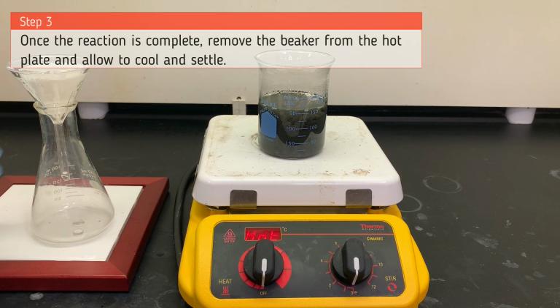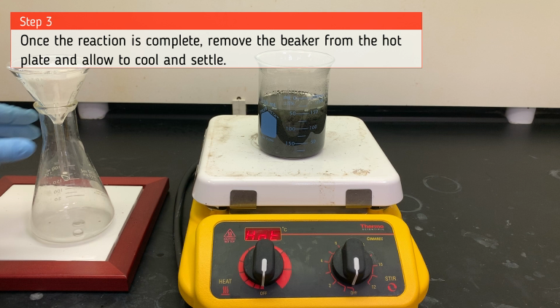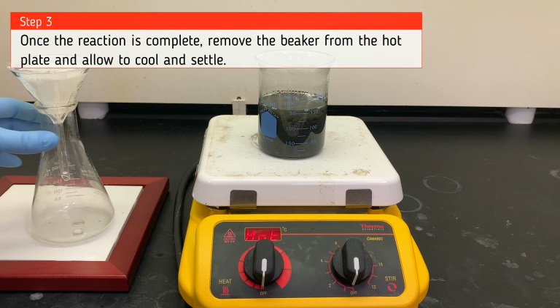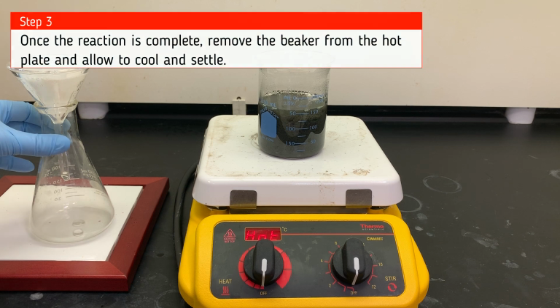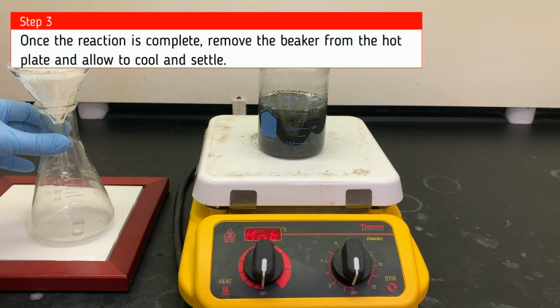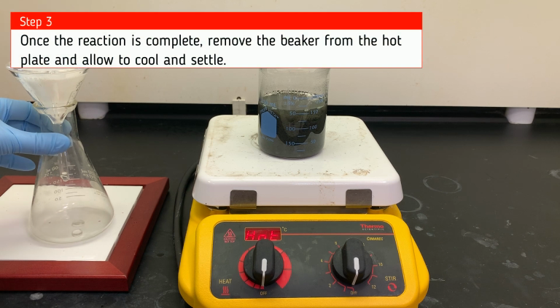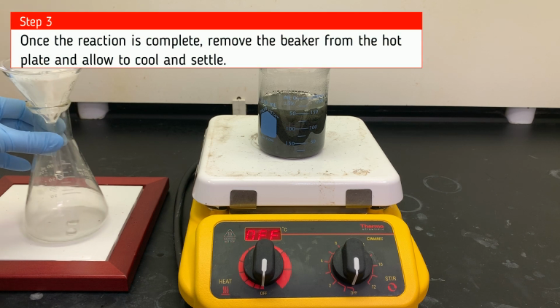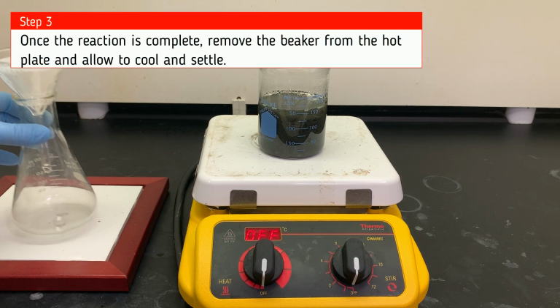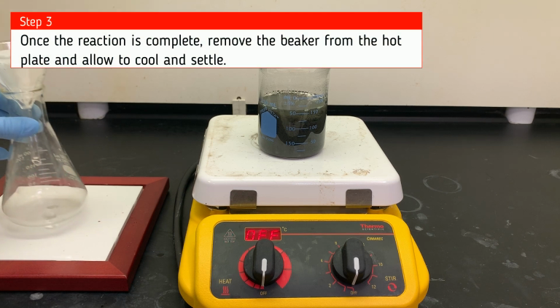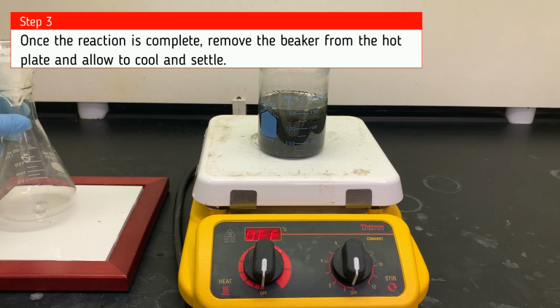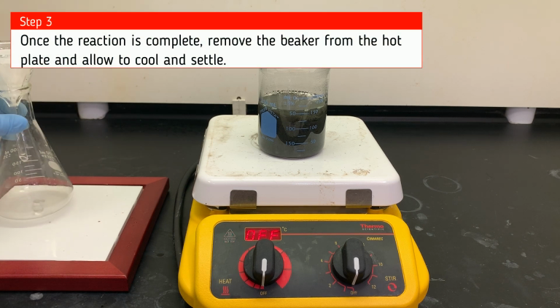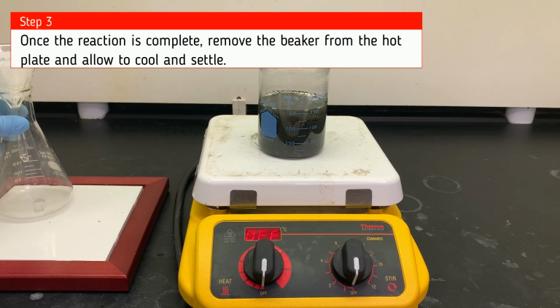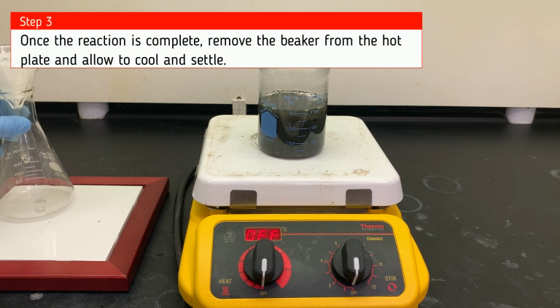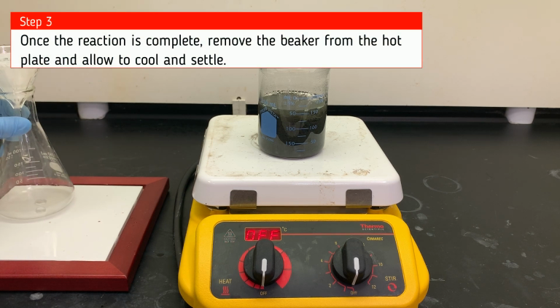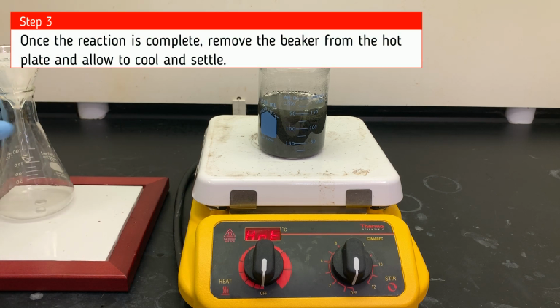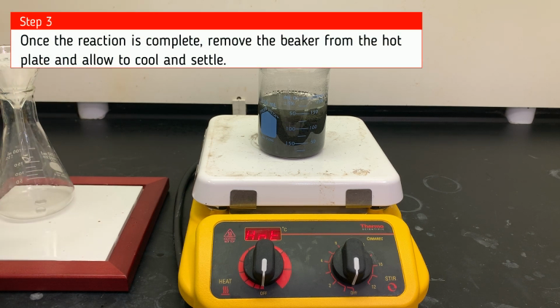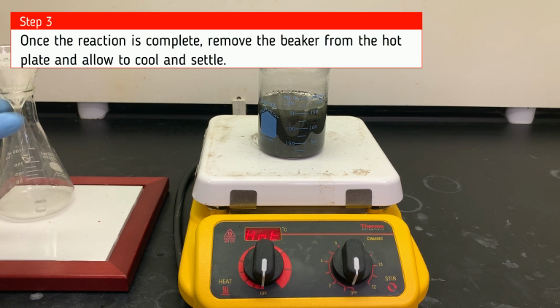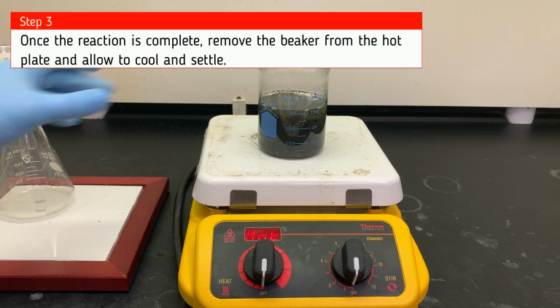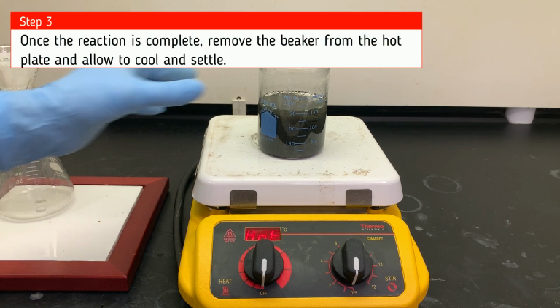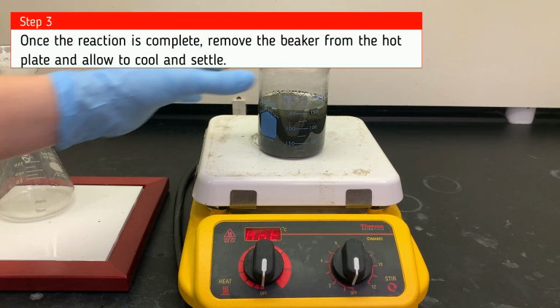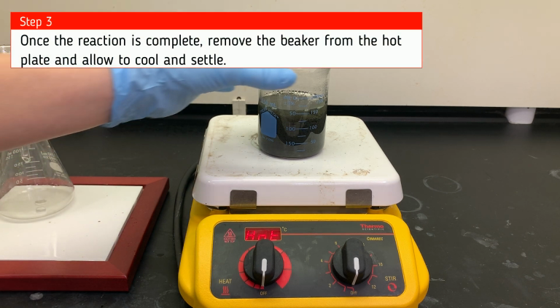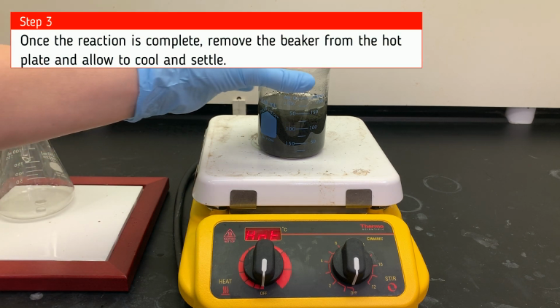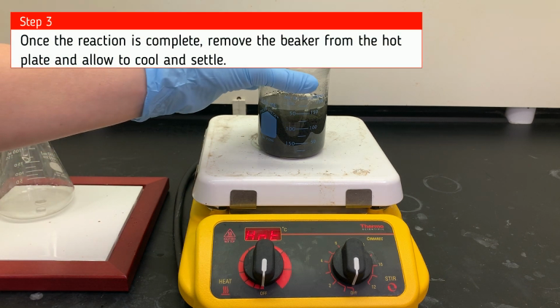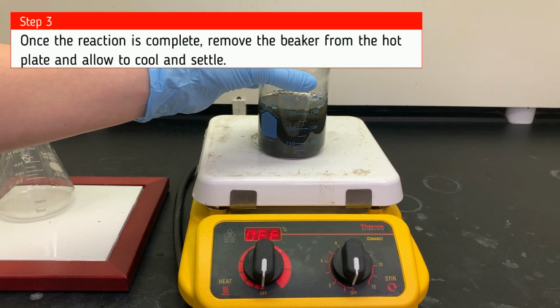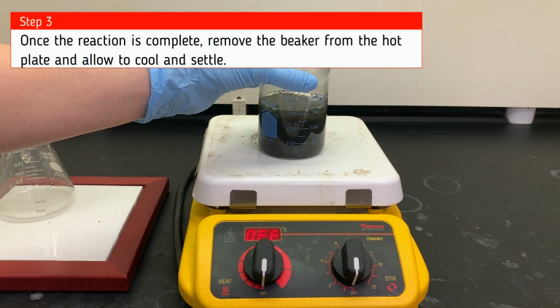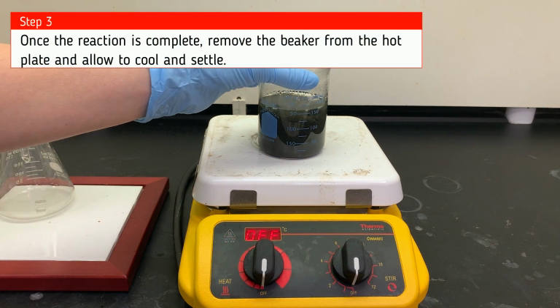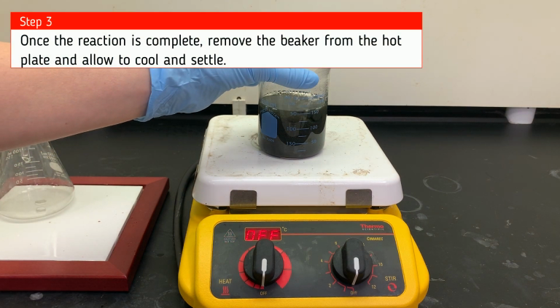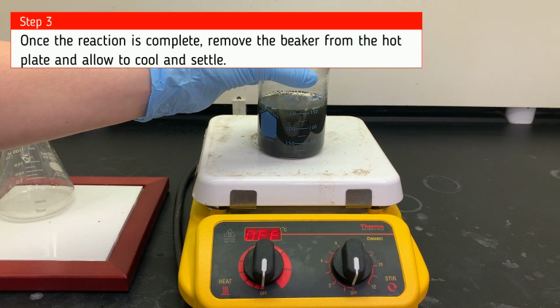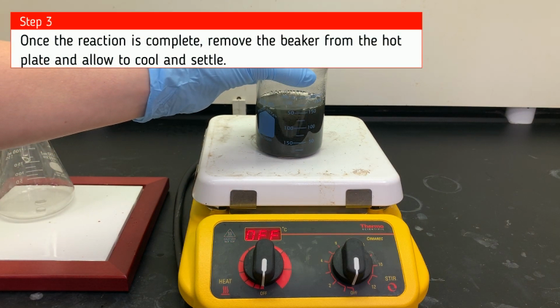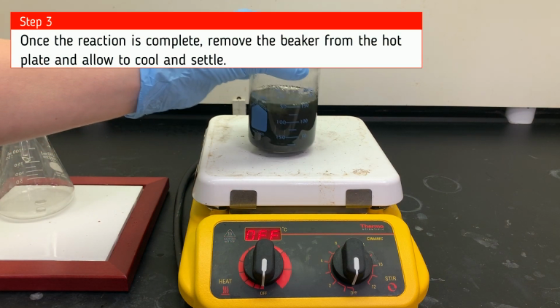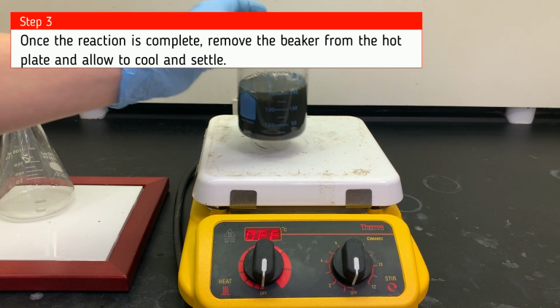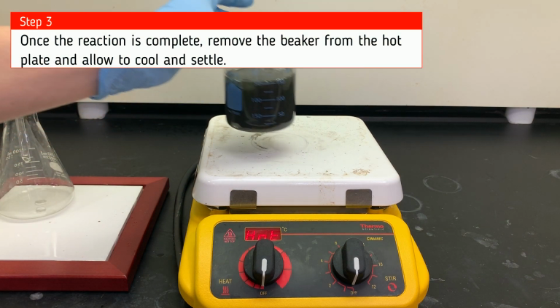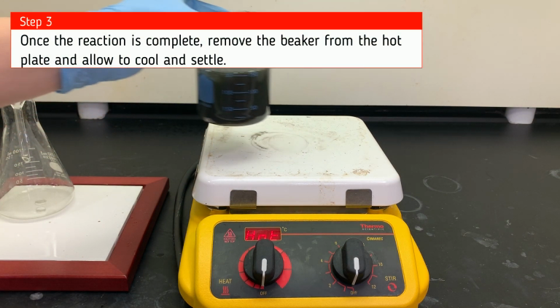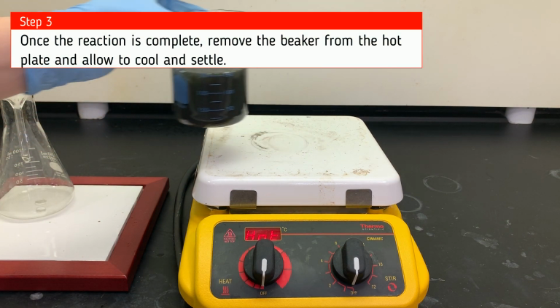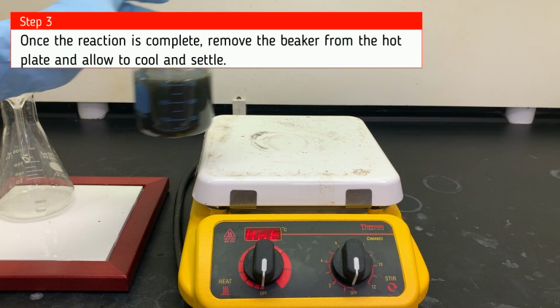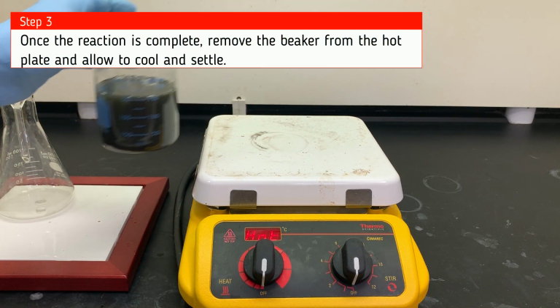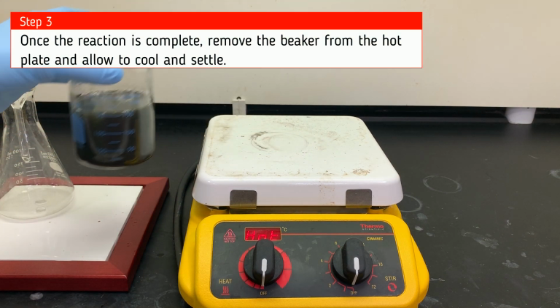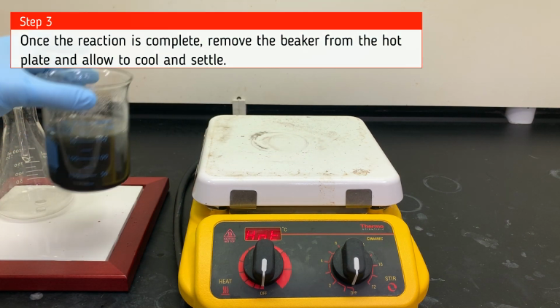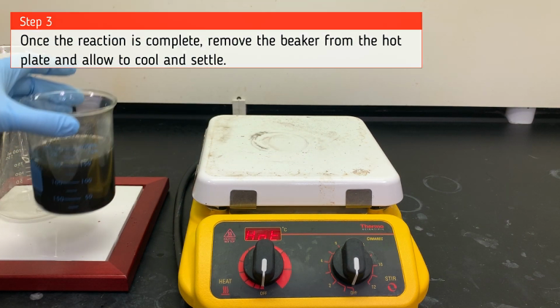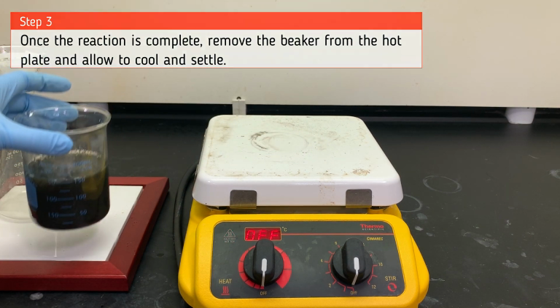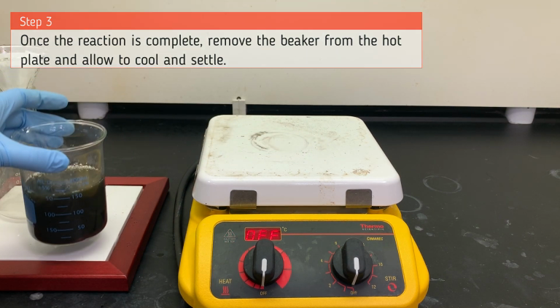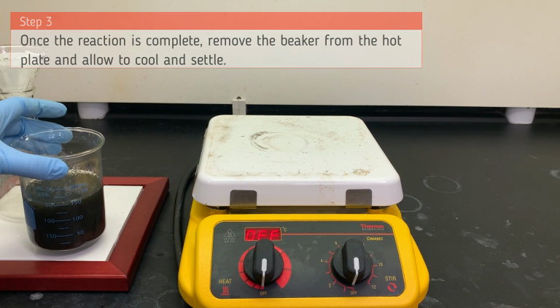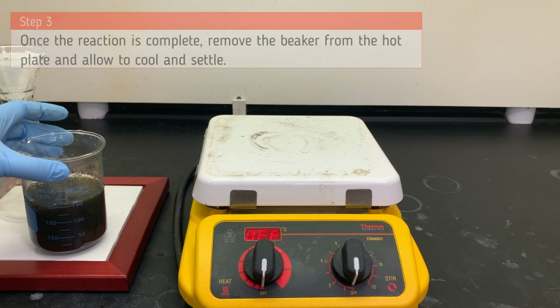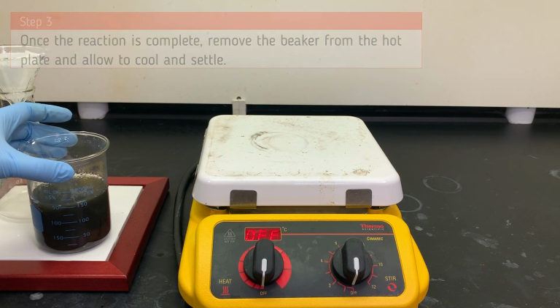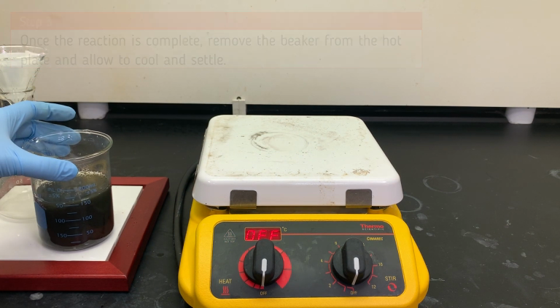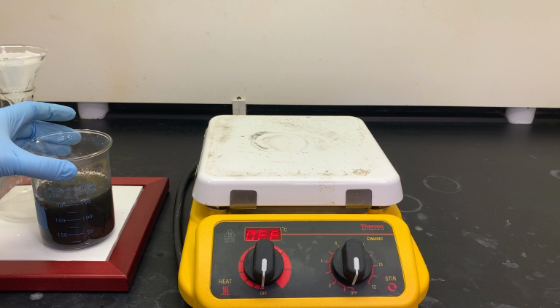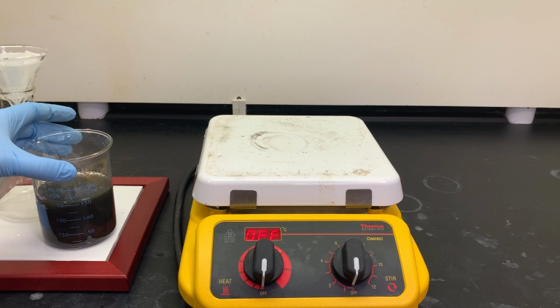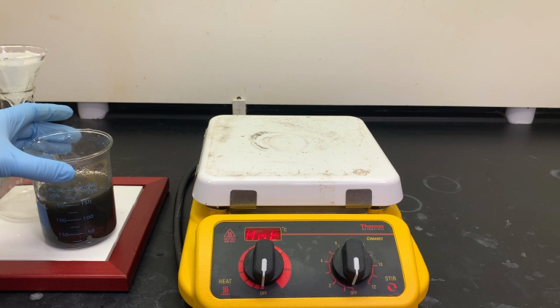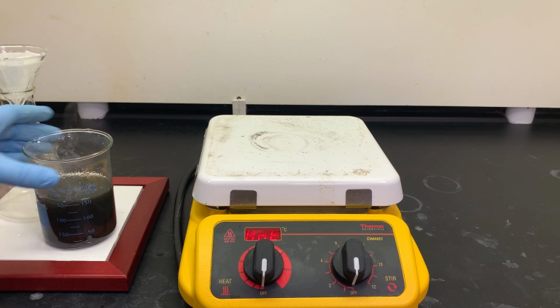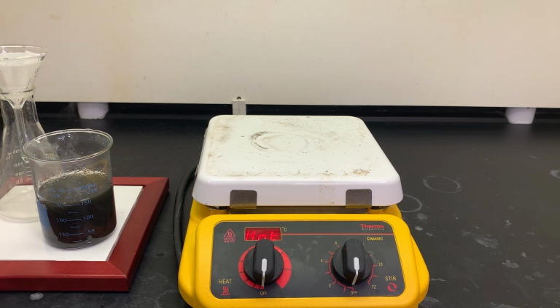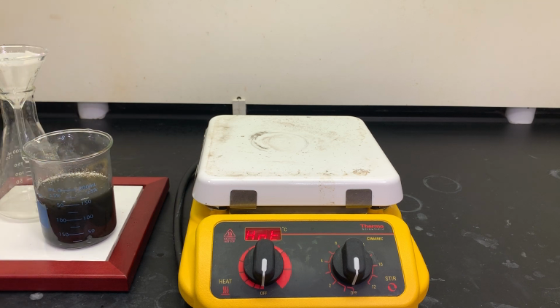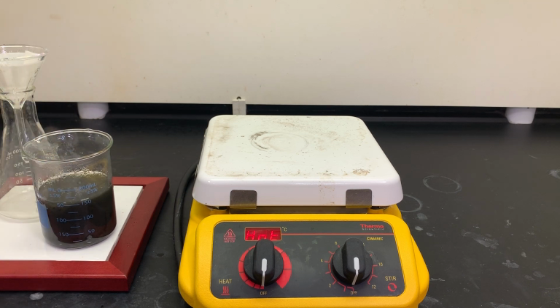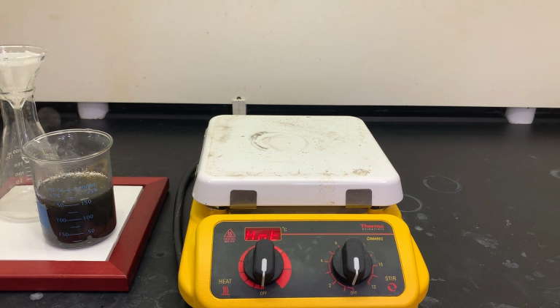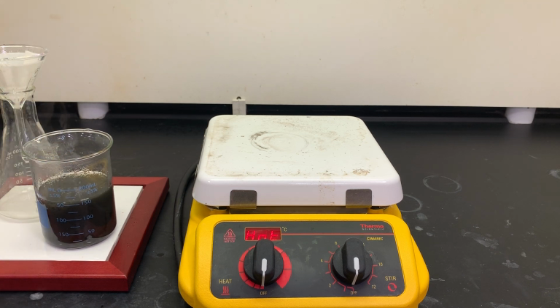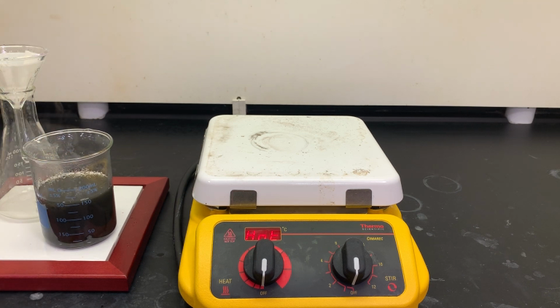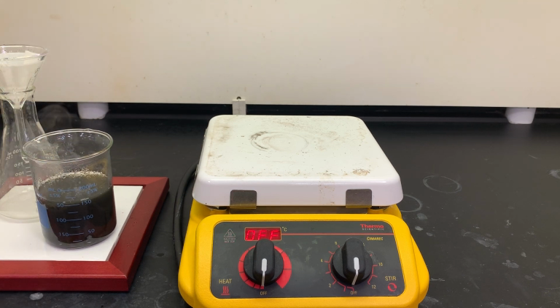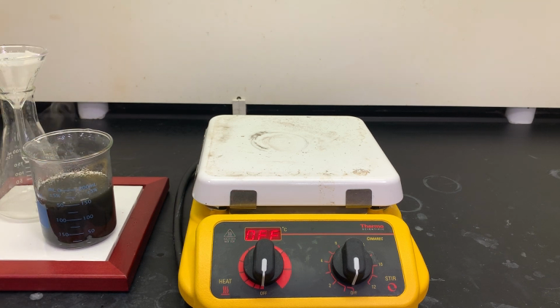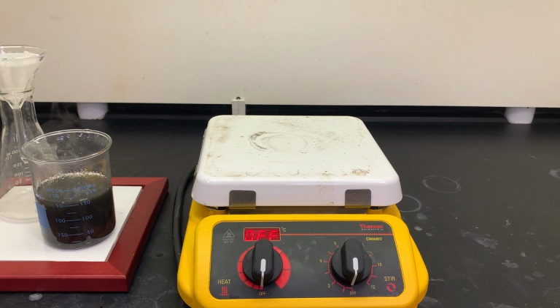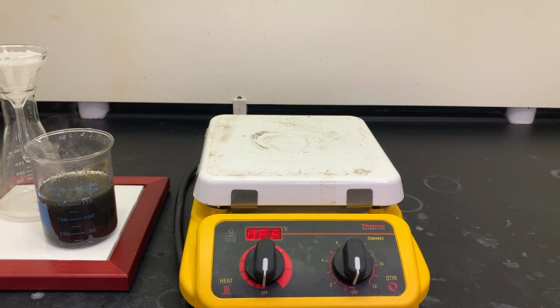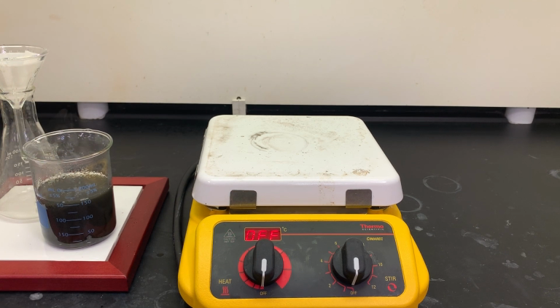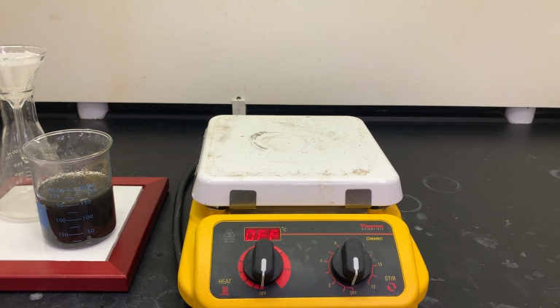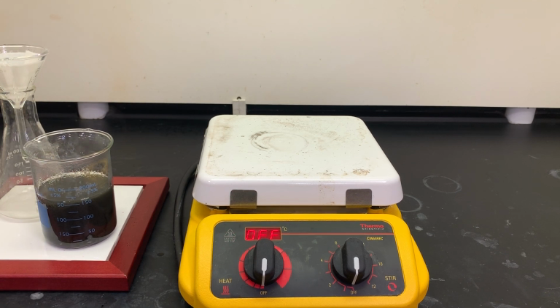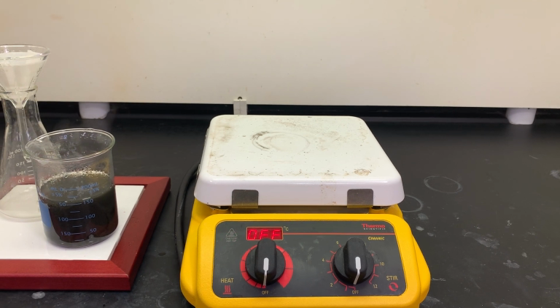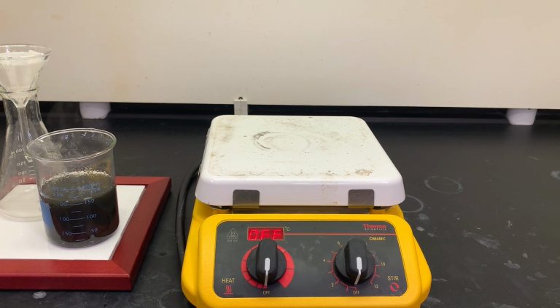Now that our reaction is complete, we're going to remove the beaker from the hot plate and allow it to cool and allow that solid to settle.